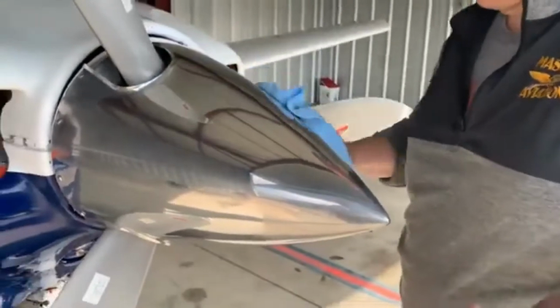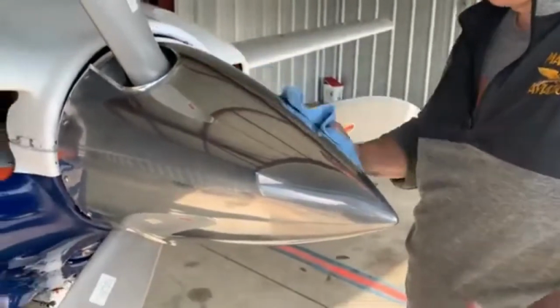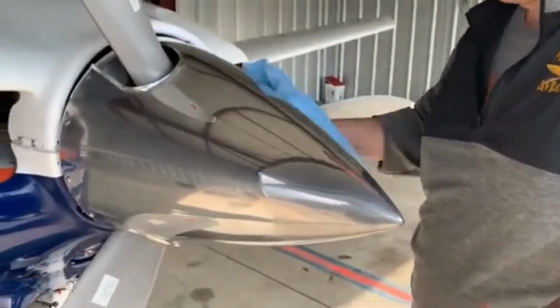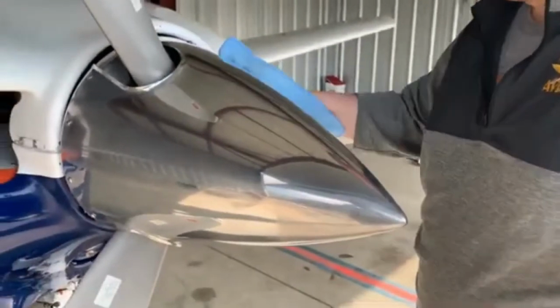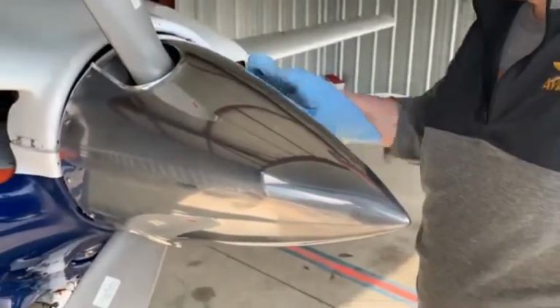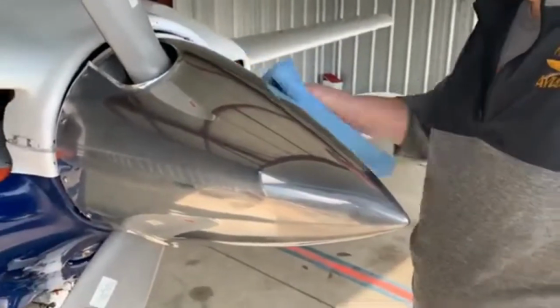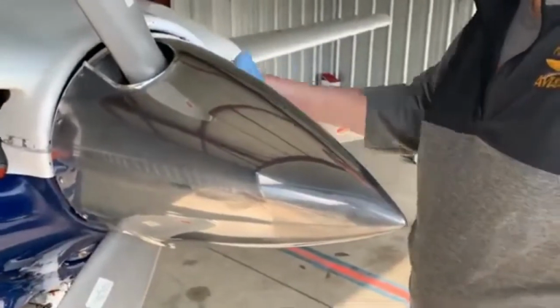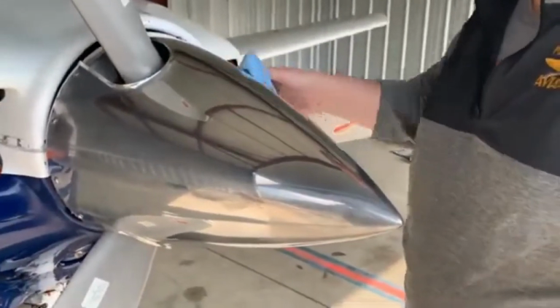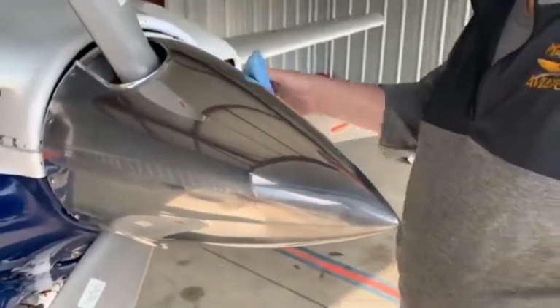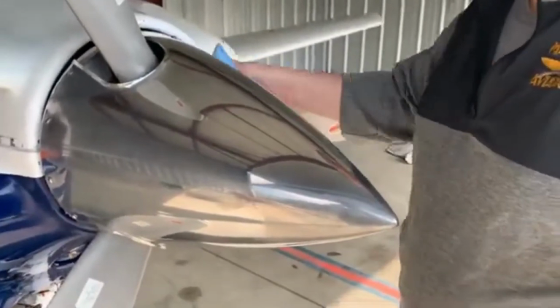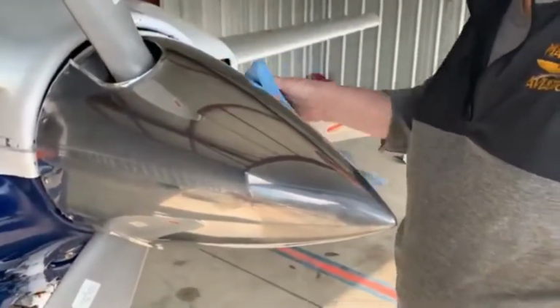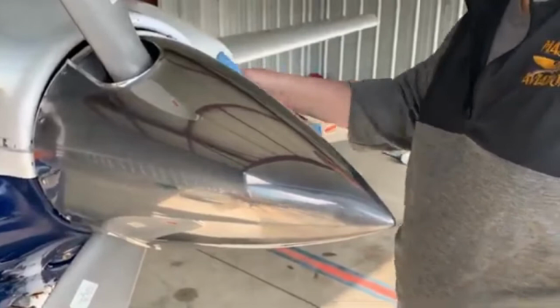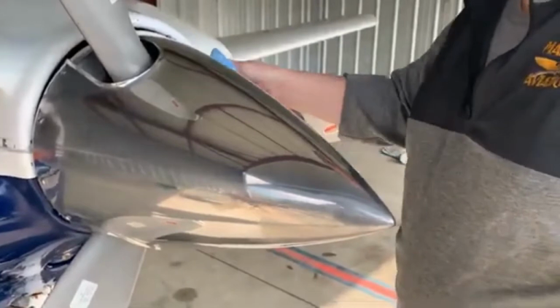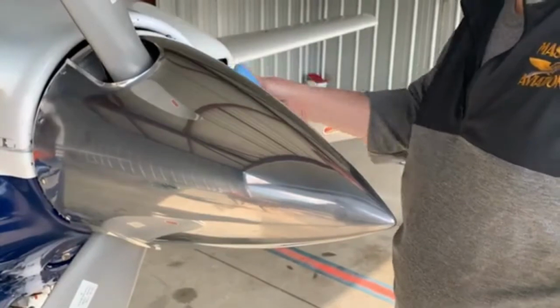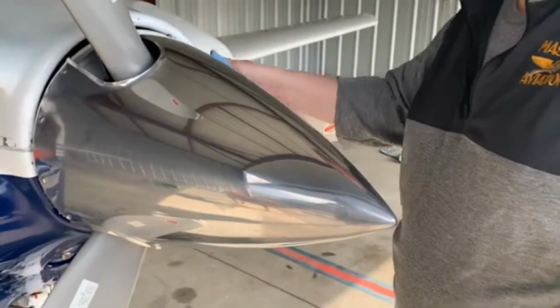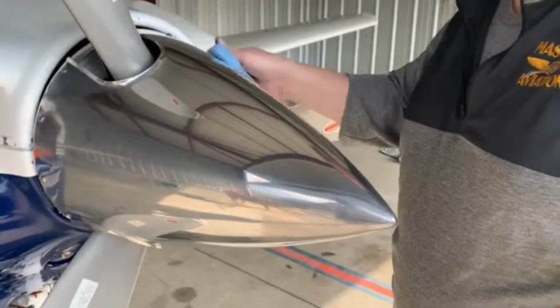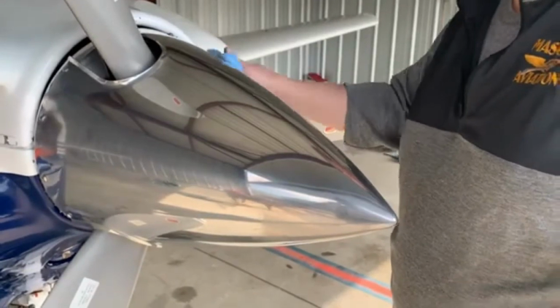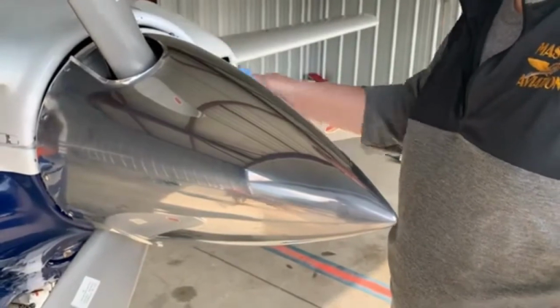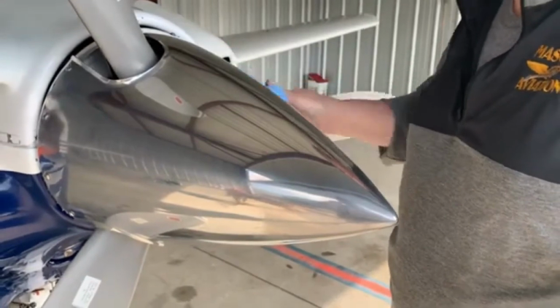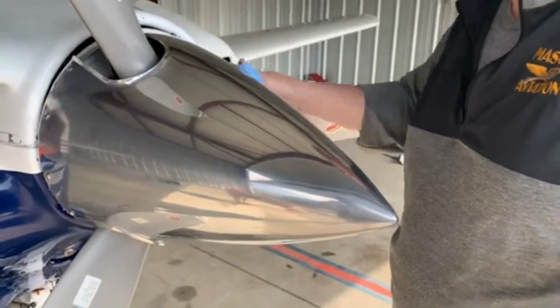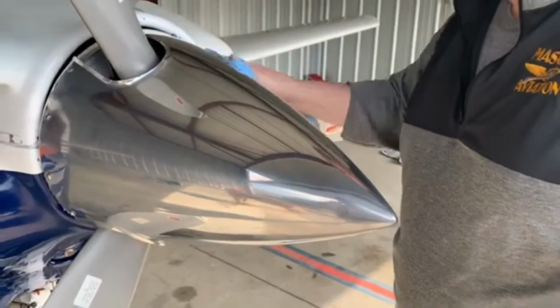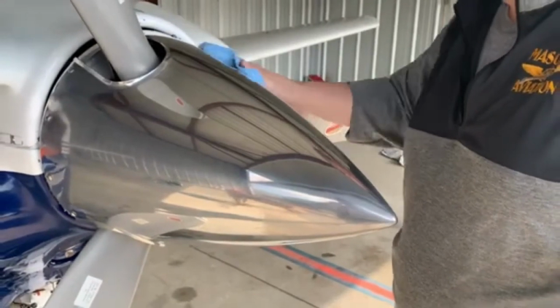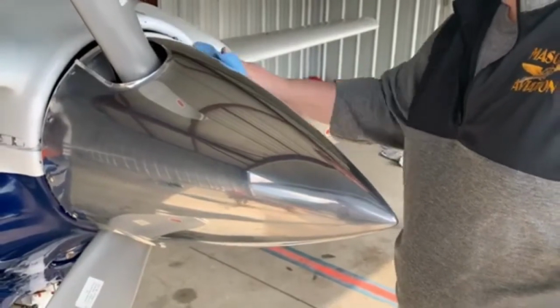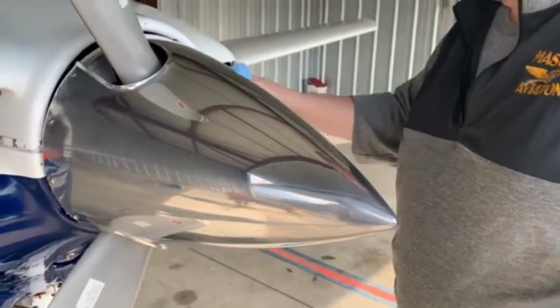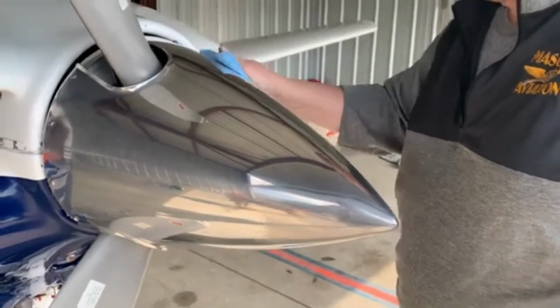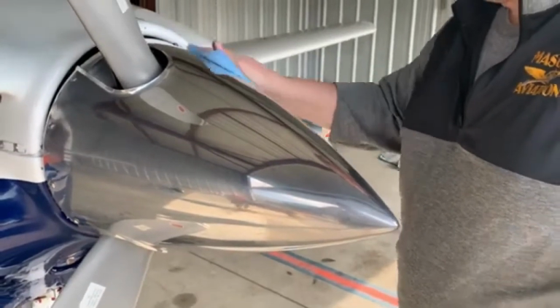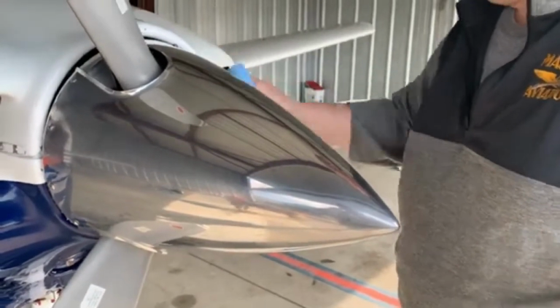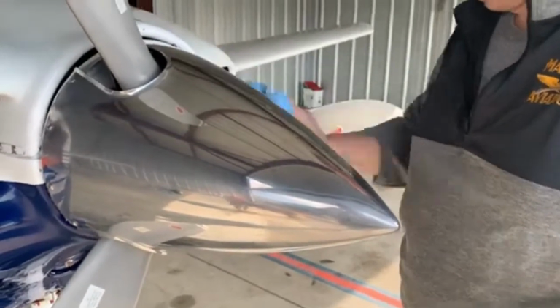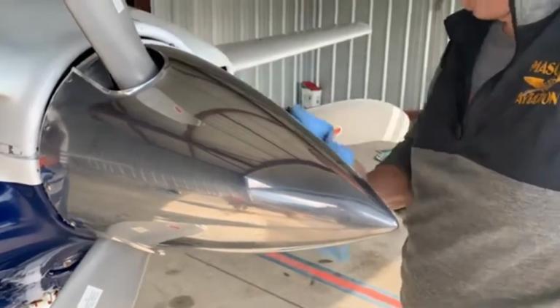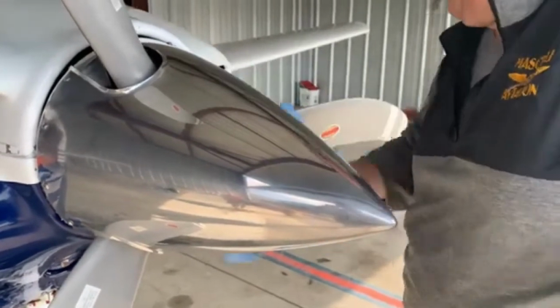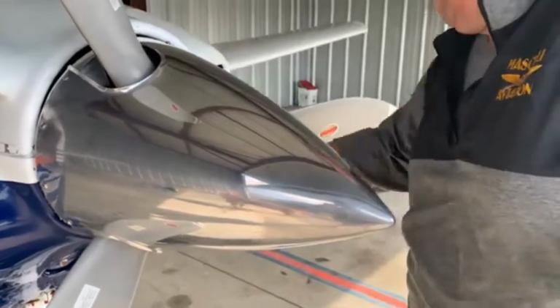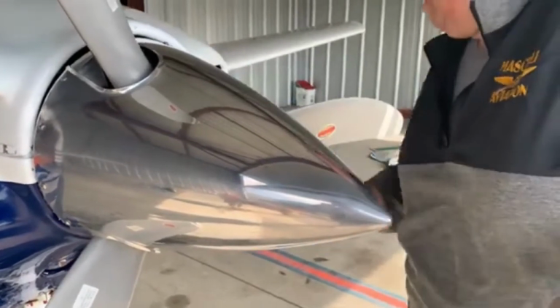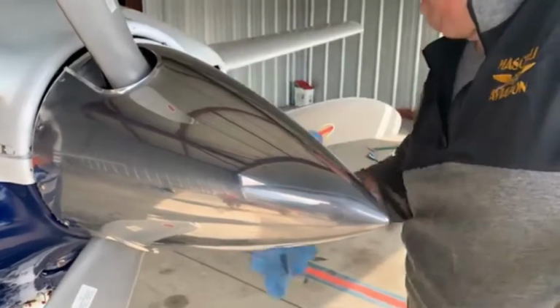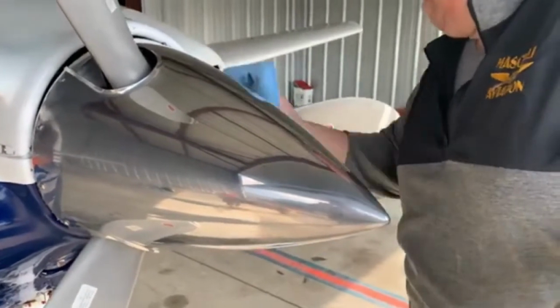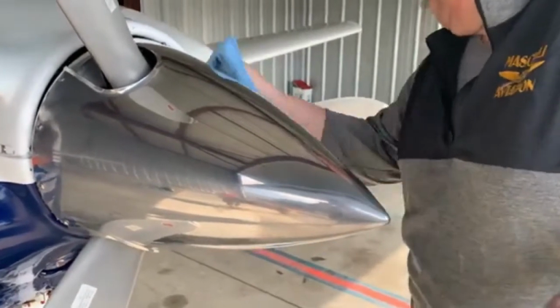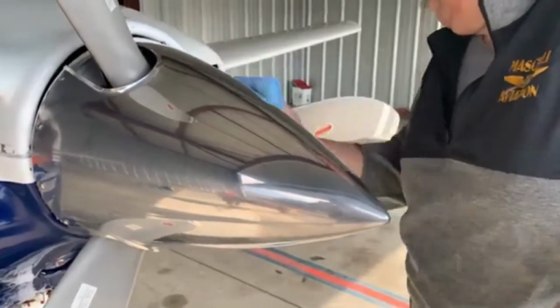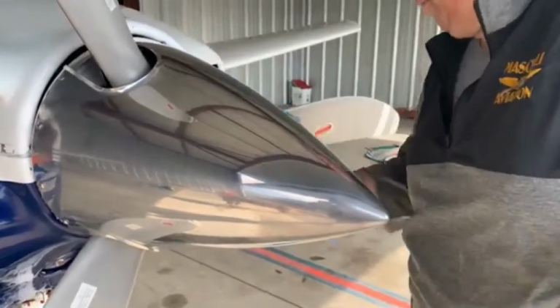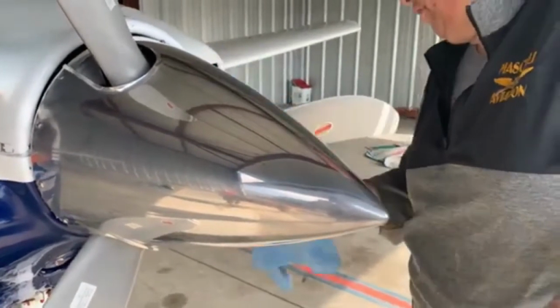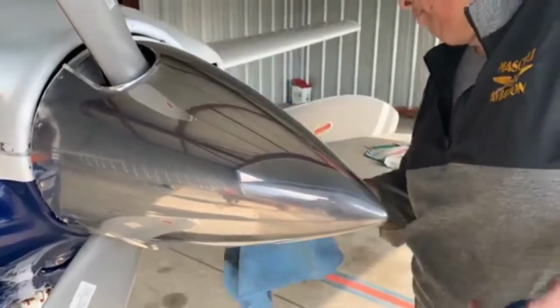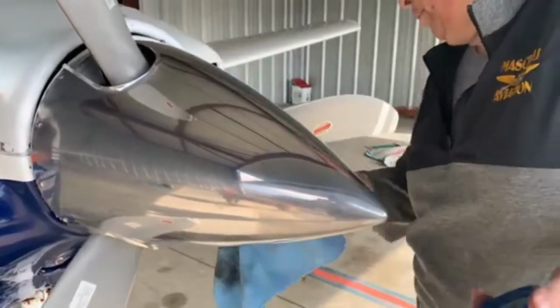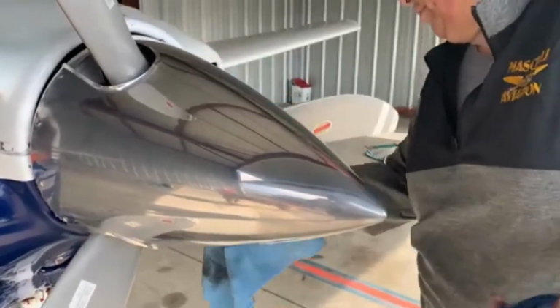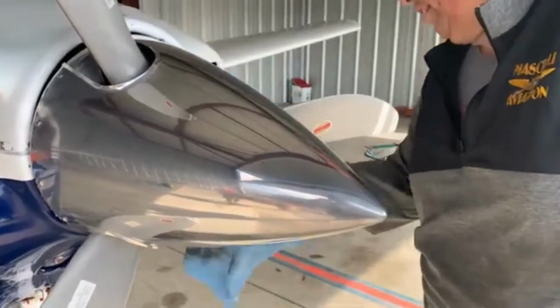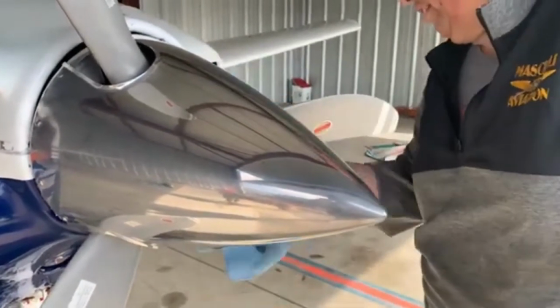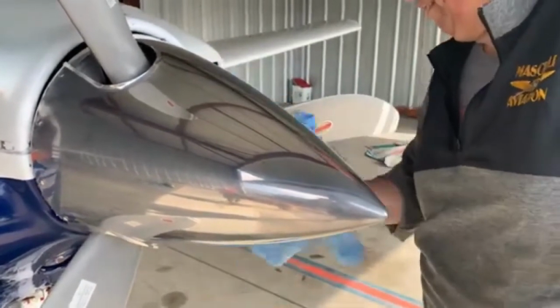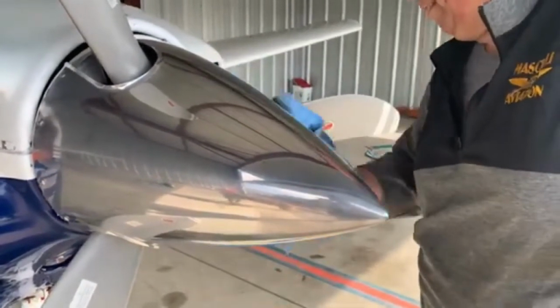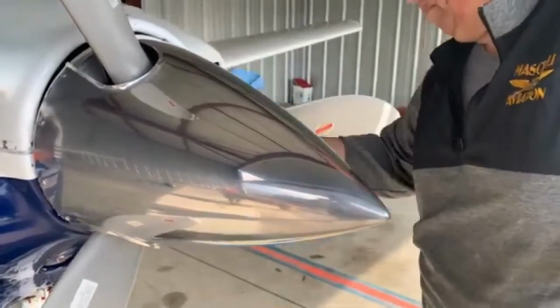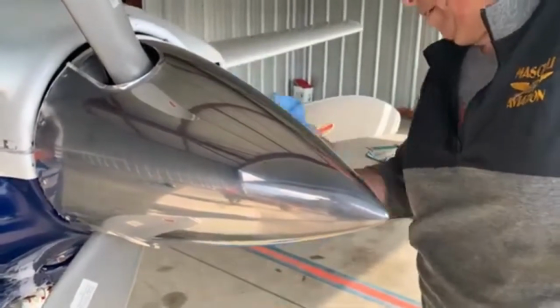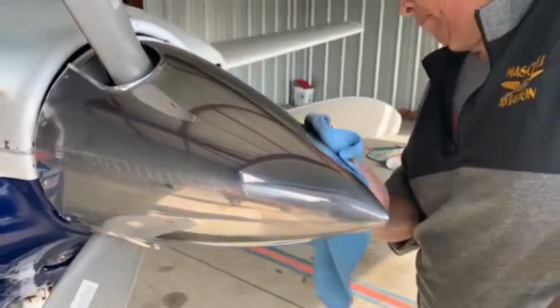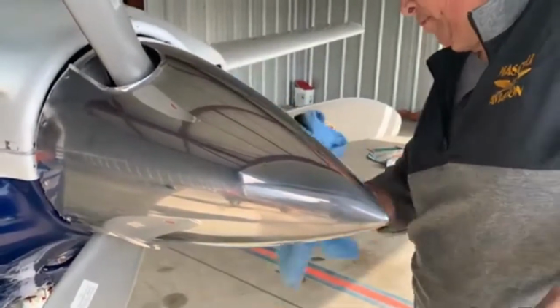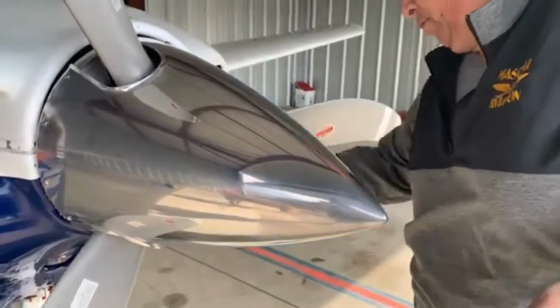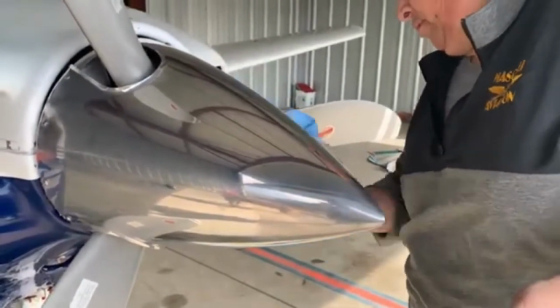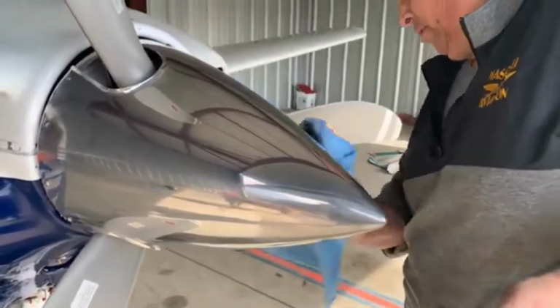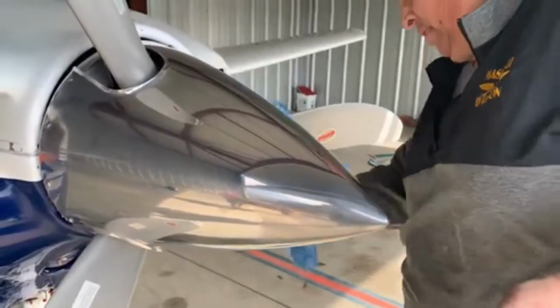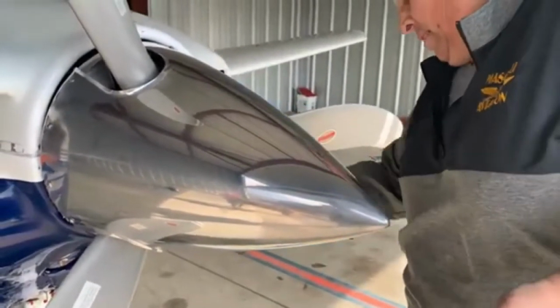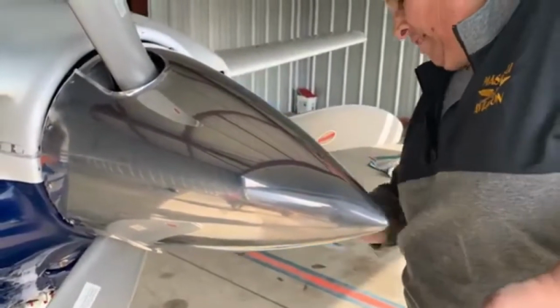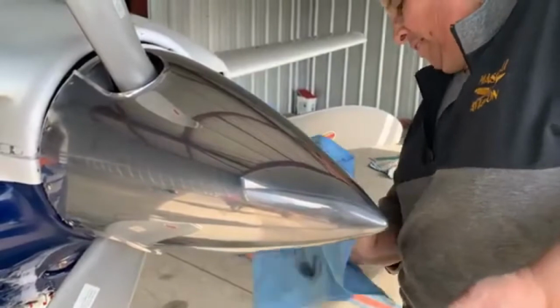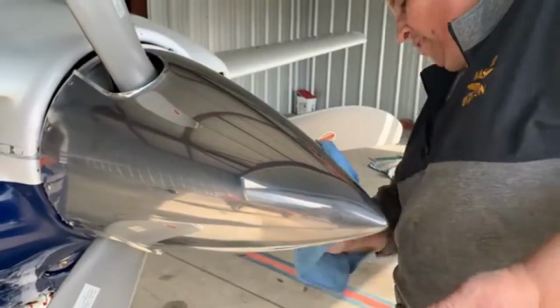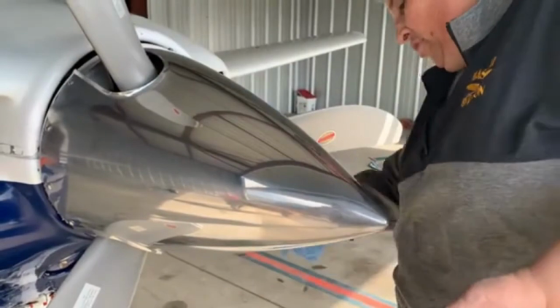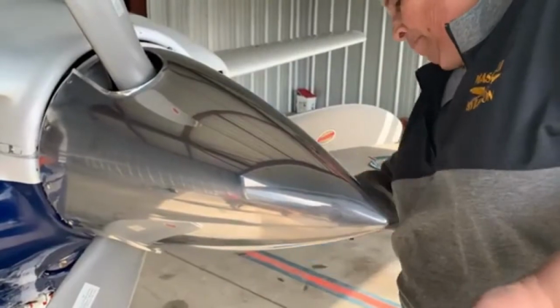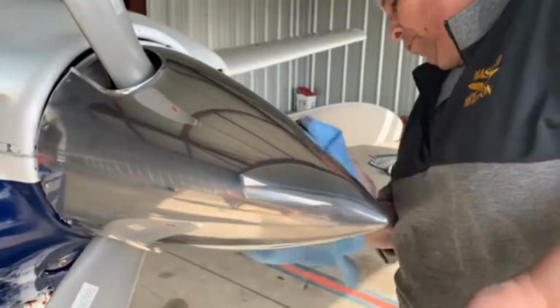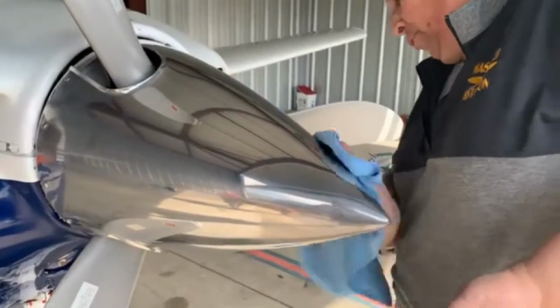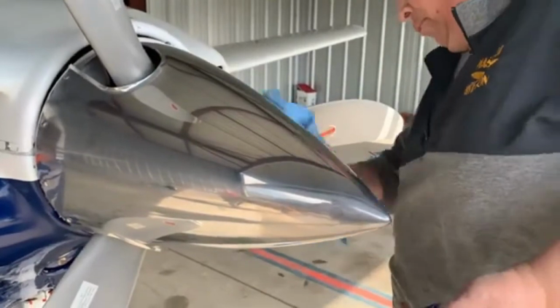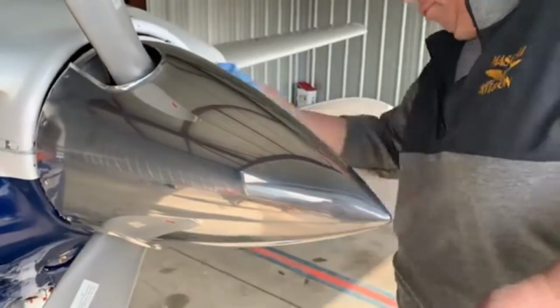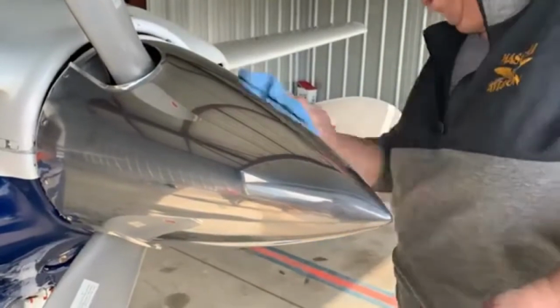Oh, there's a little spot. The hardest part is getting around the props and the spinner screws.